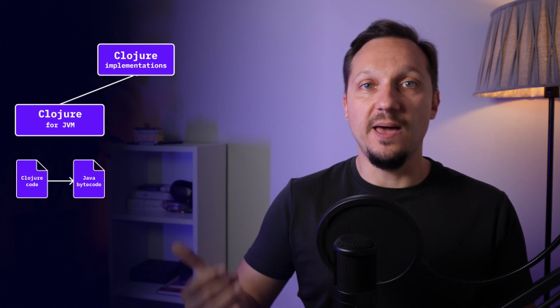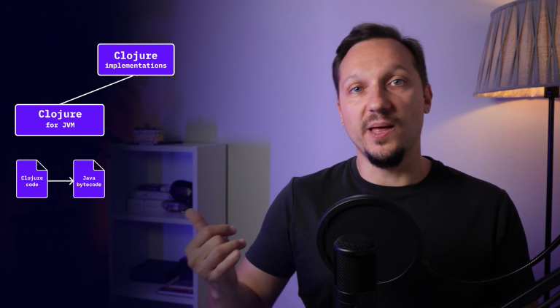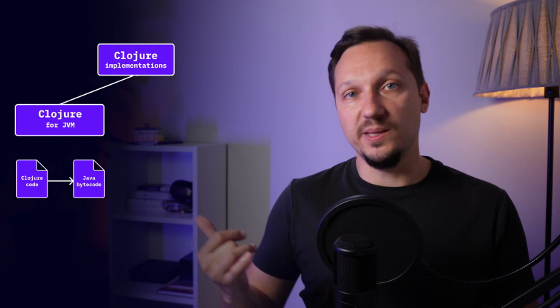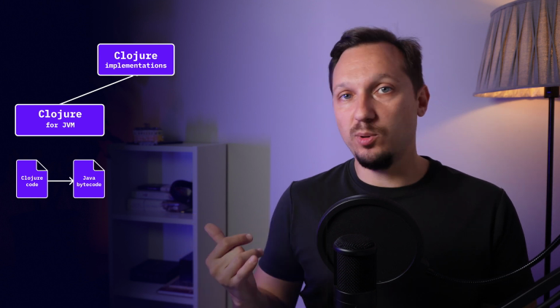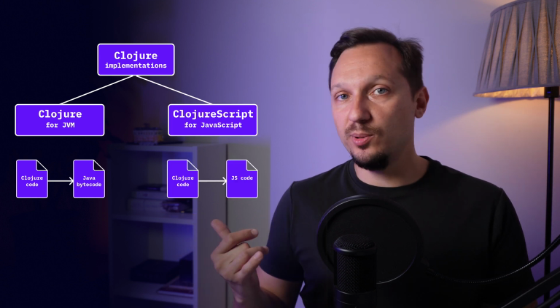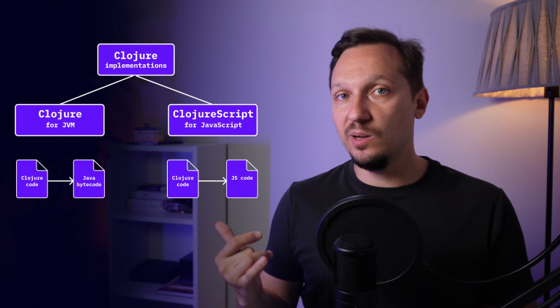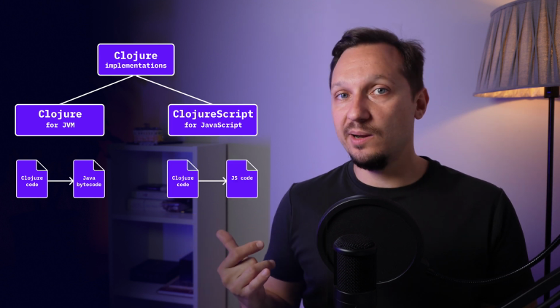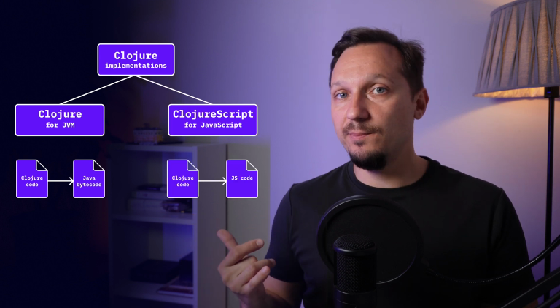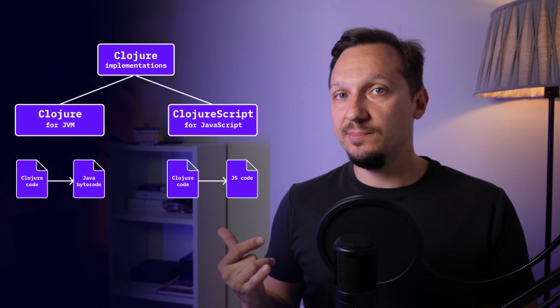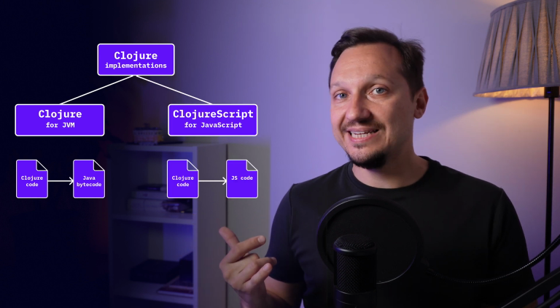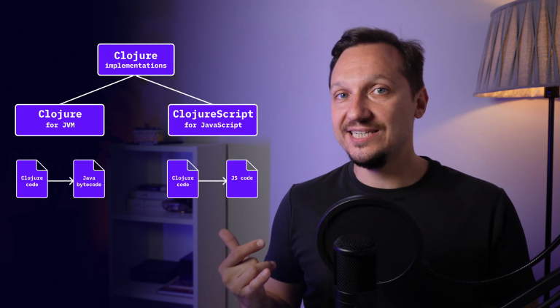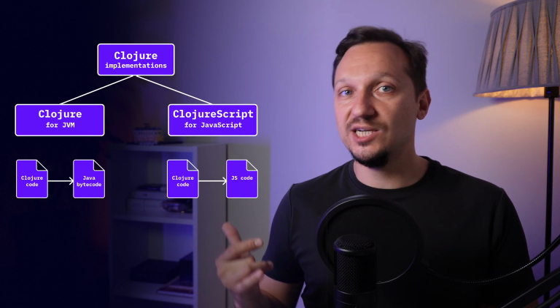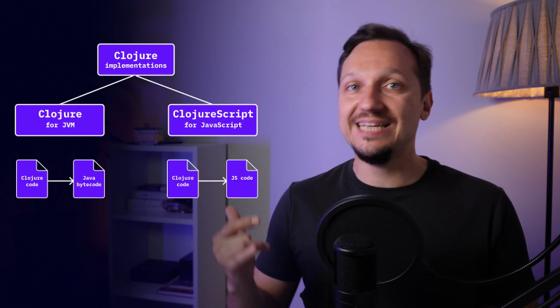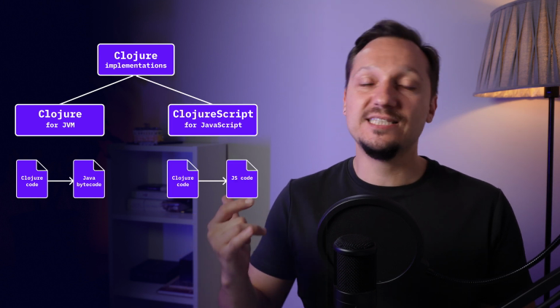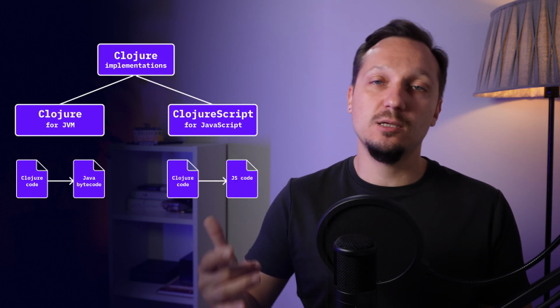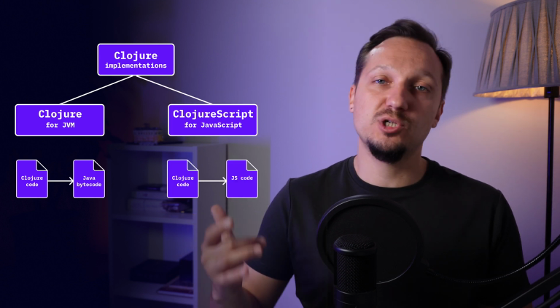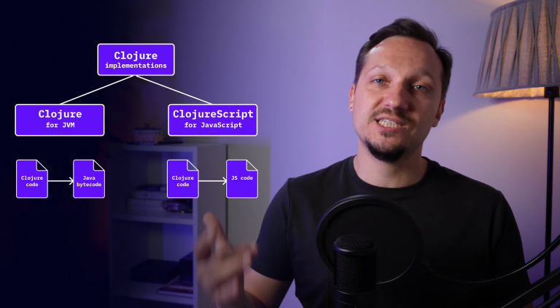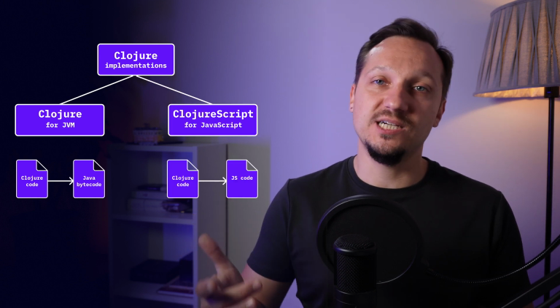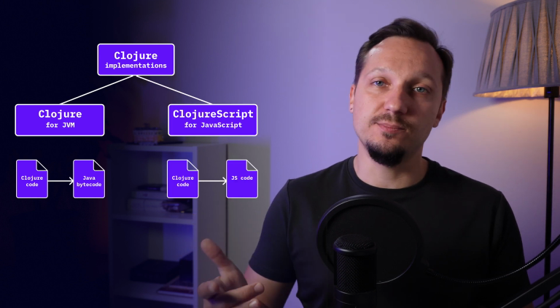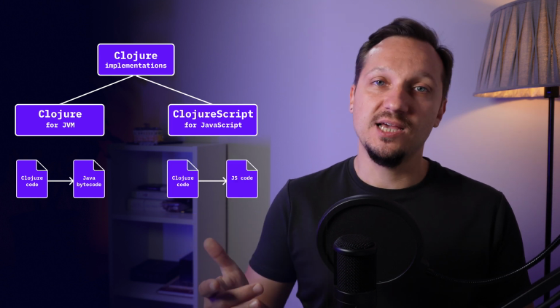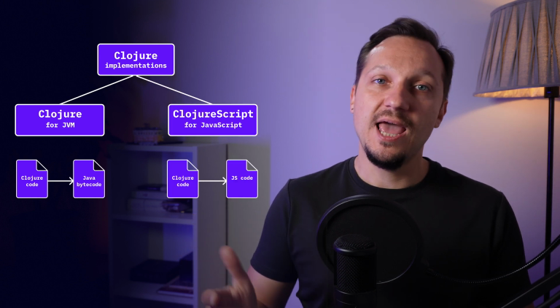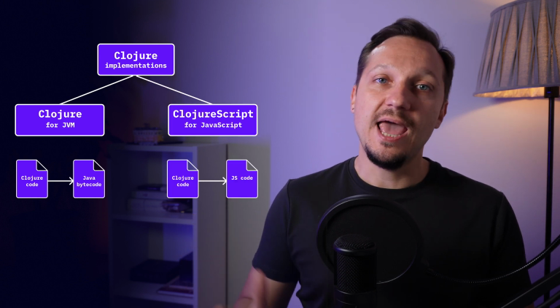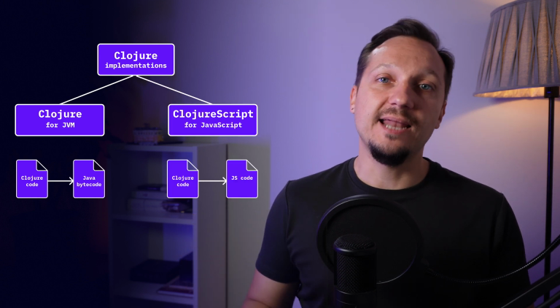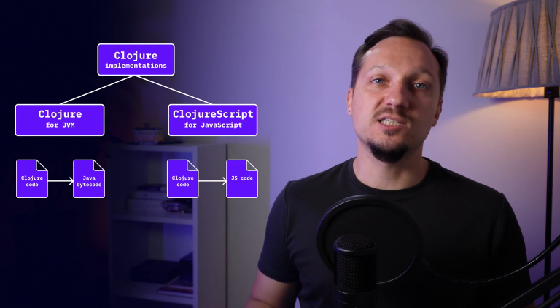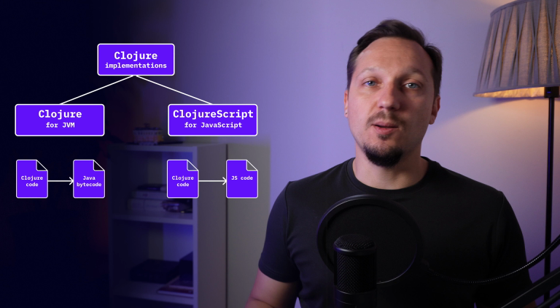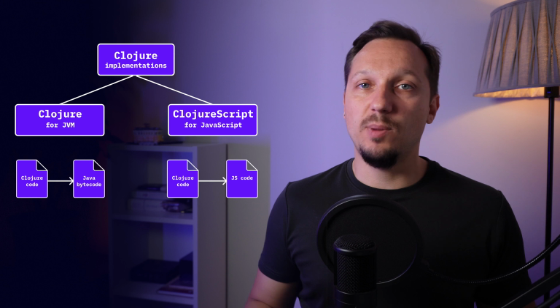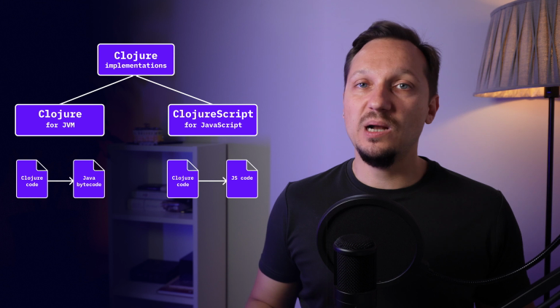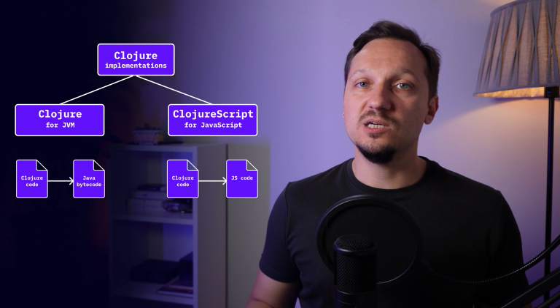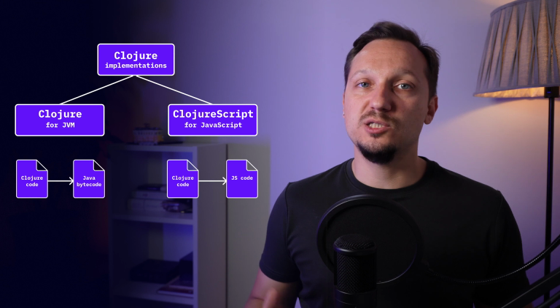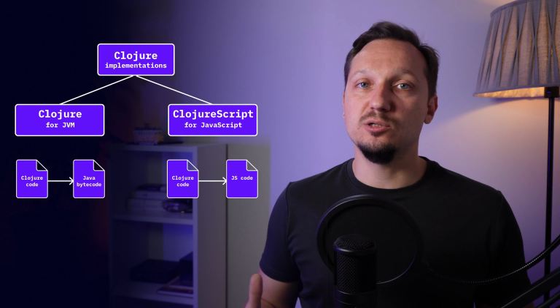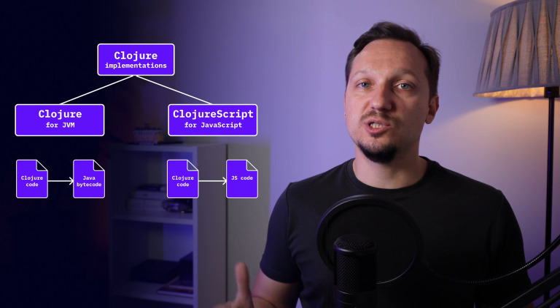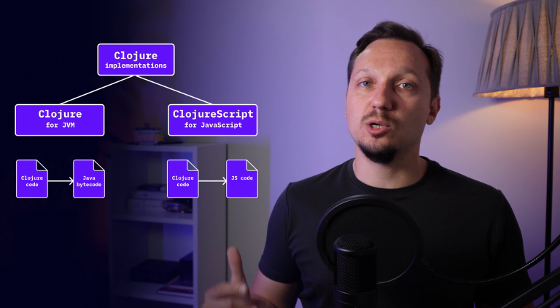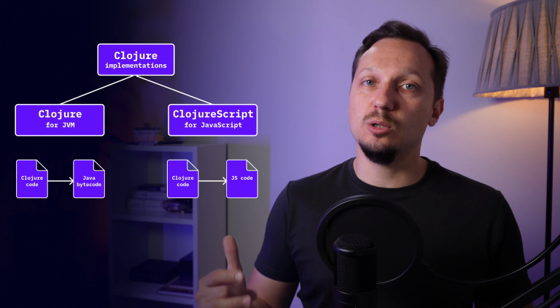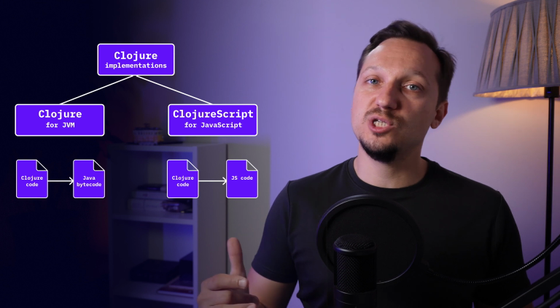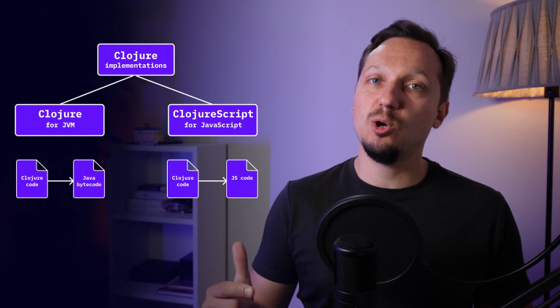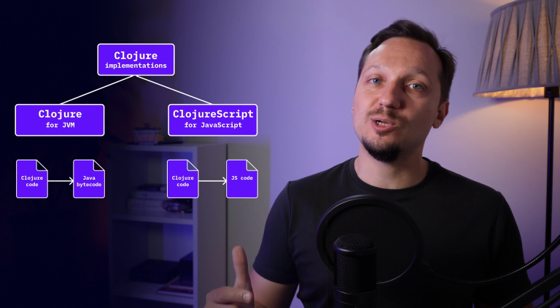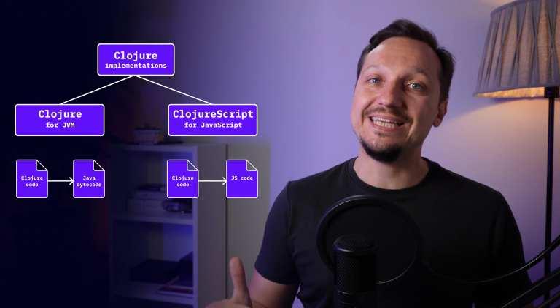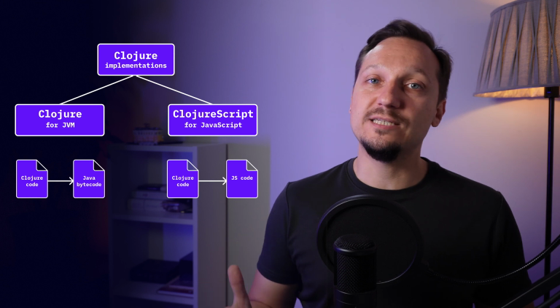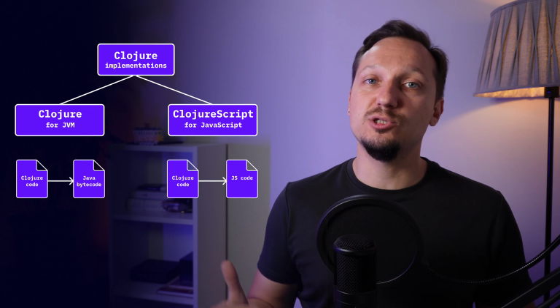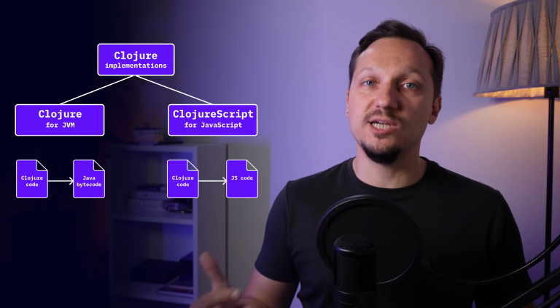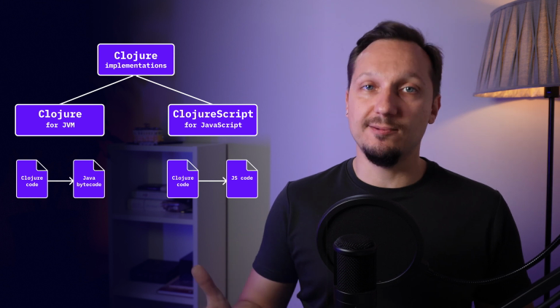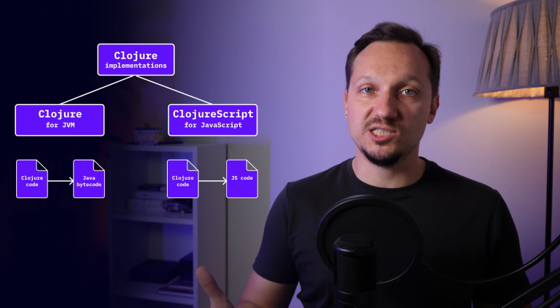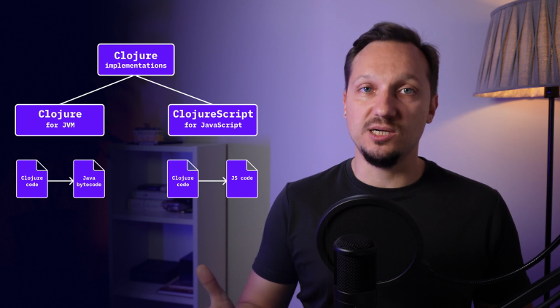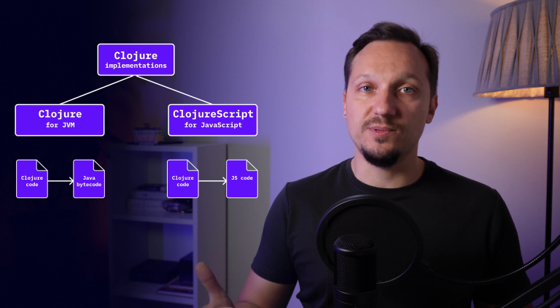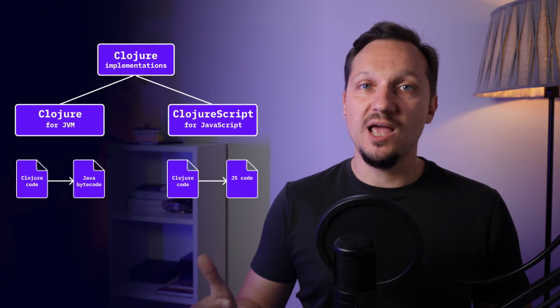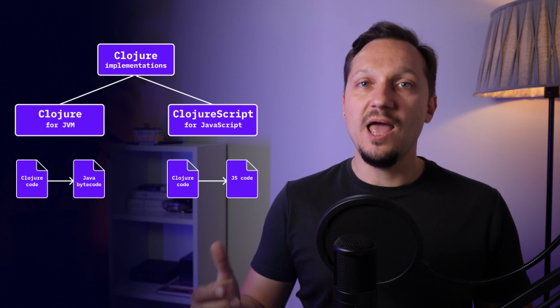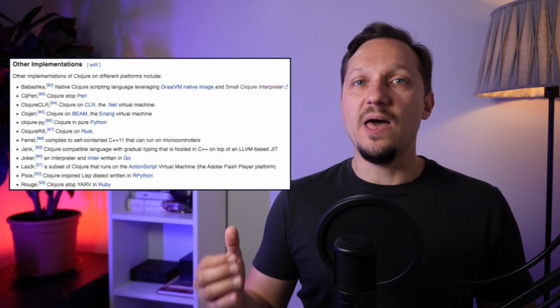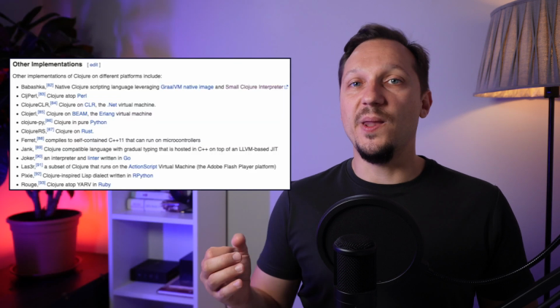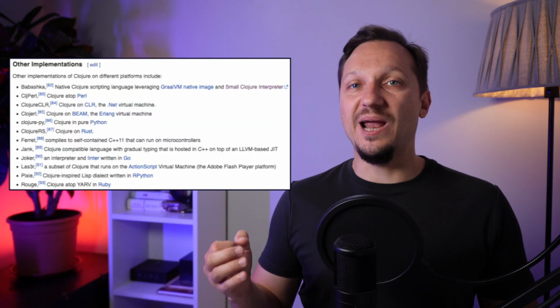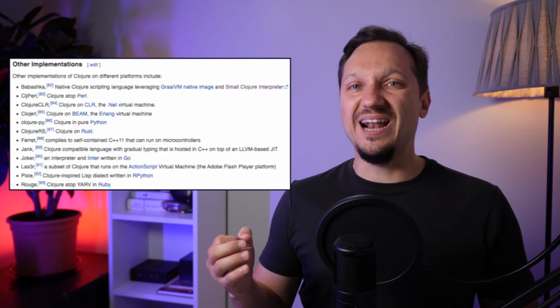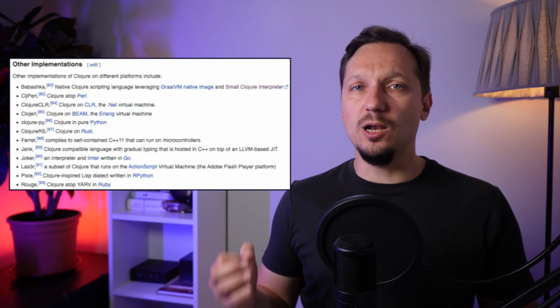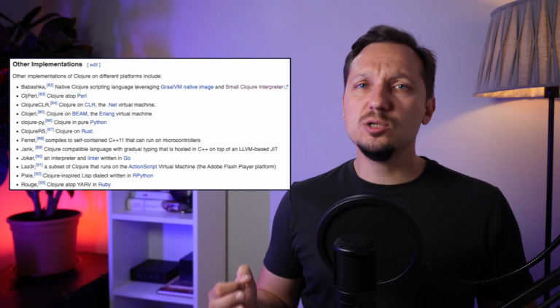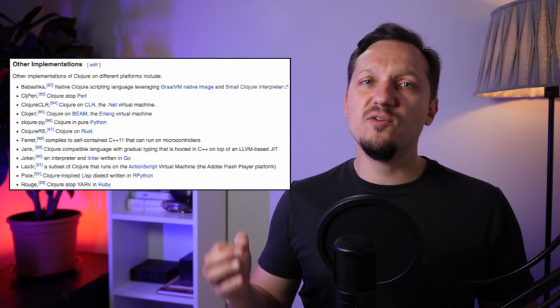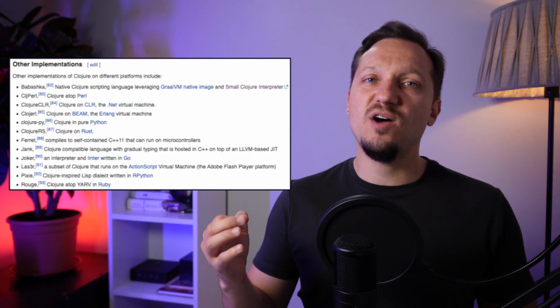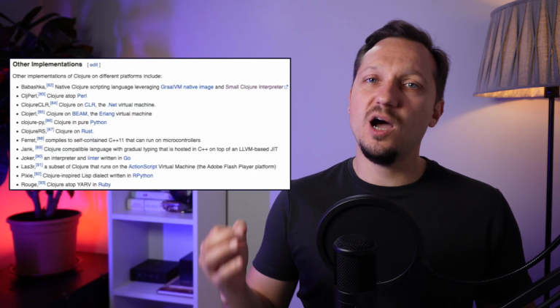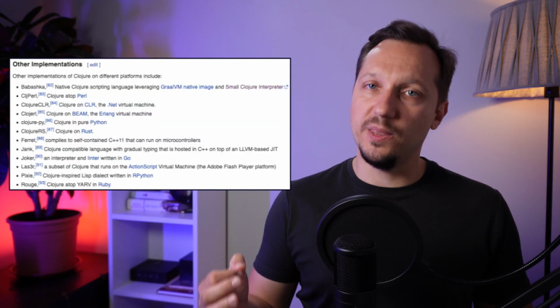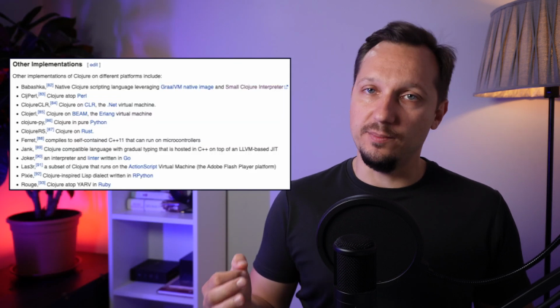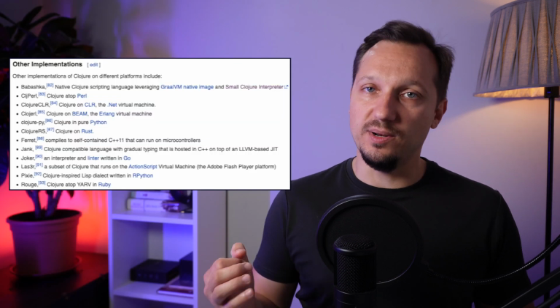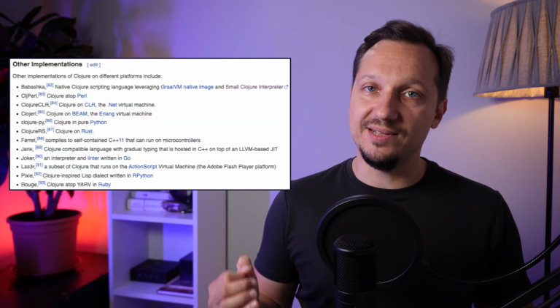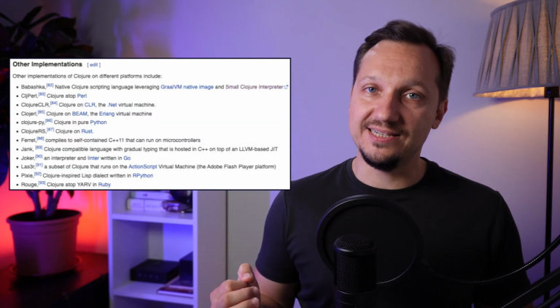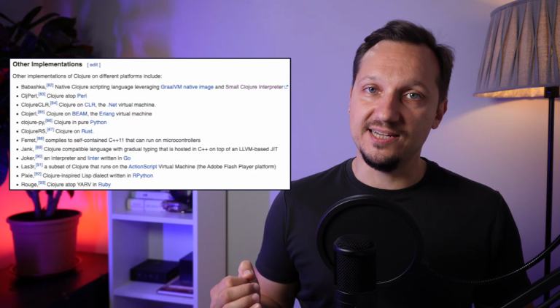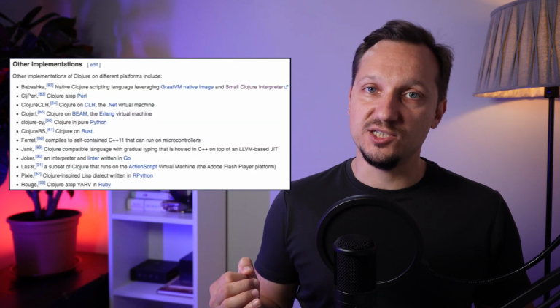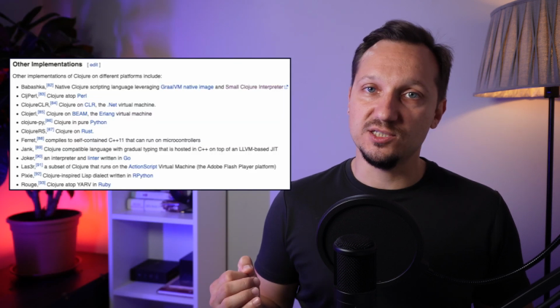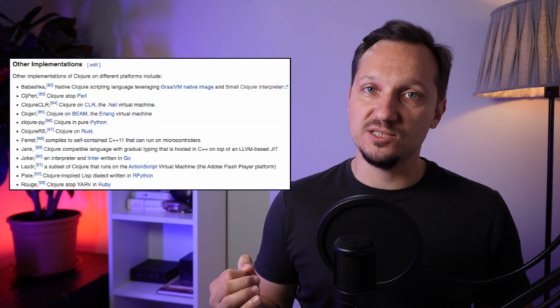Another popular implementation is ClojureScript, and its compiler turns your Clojure code into JavaScript. And there are a lot of other implementations.